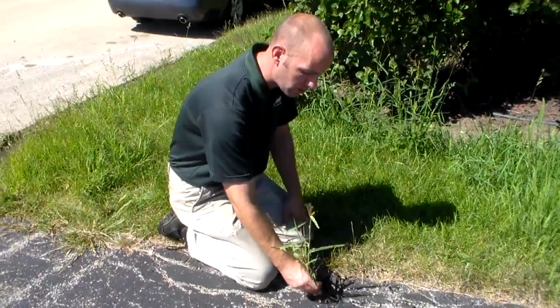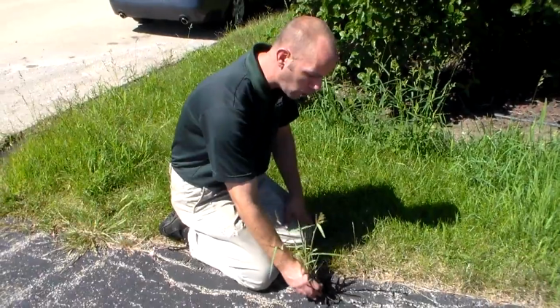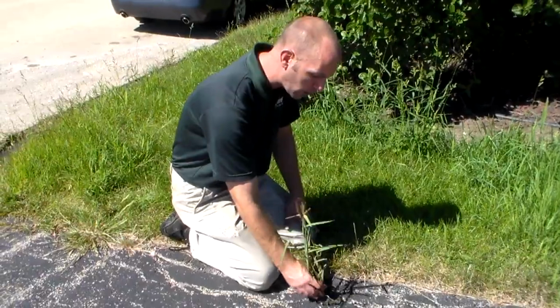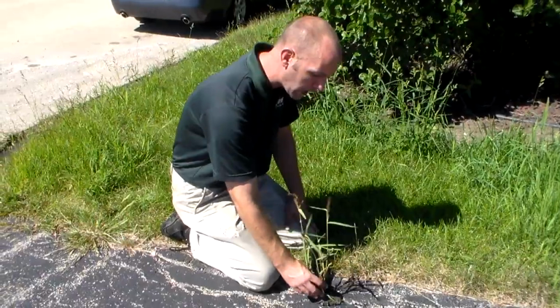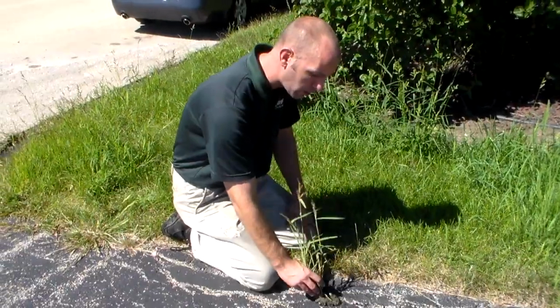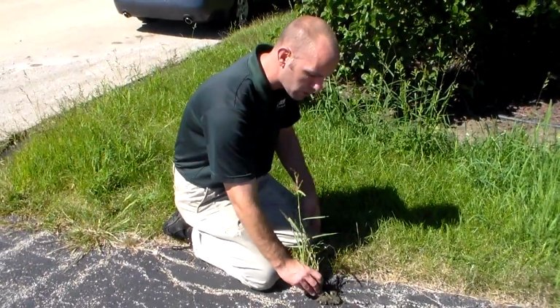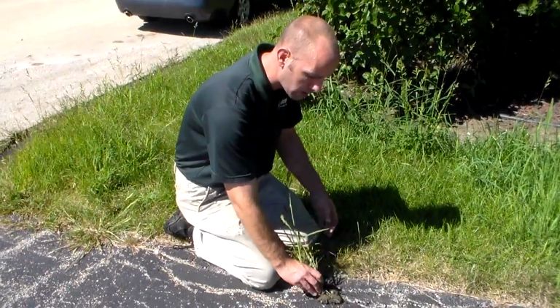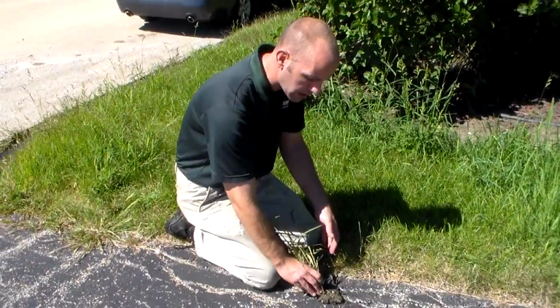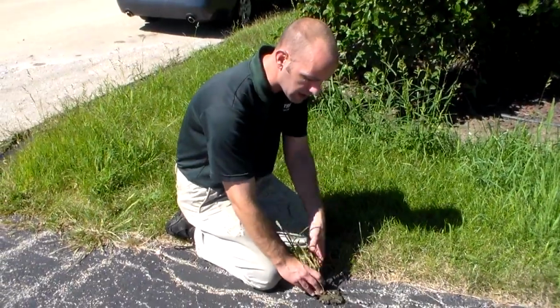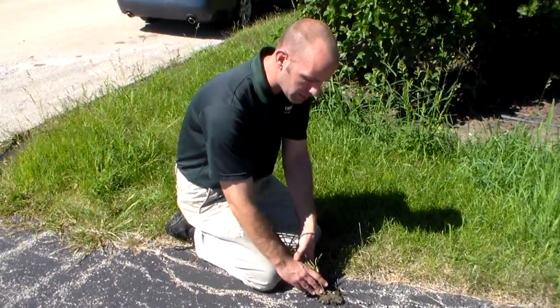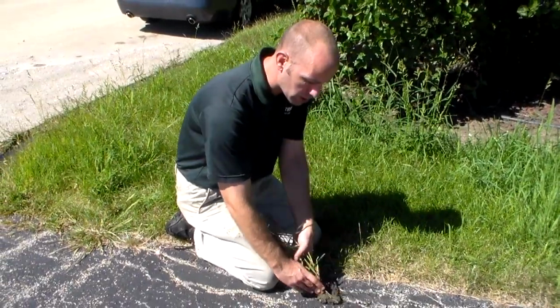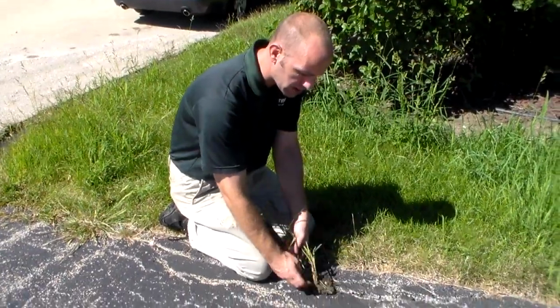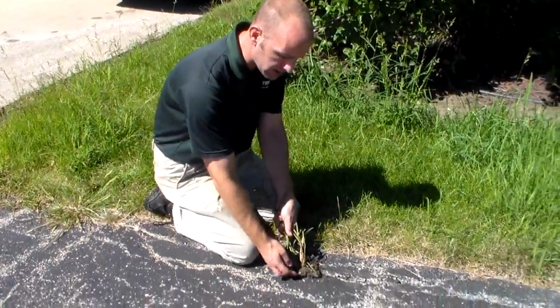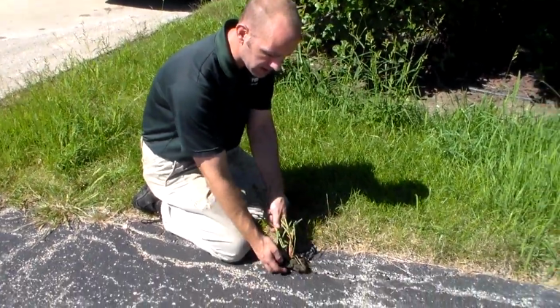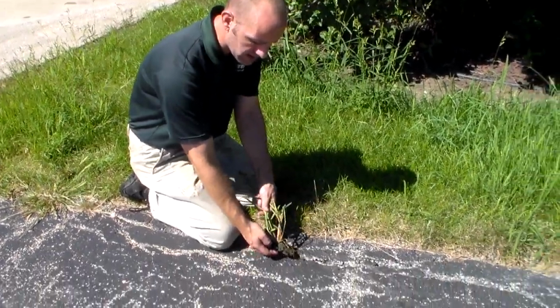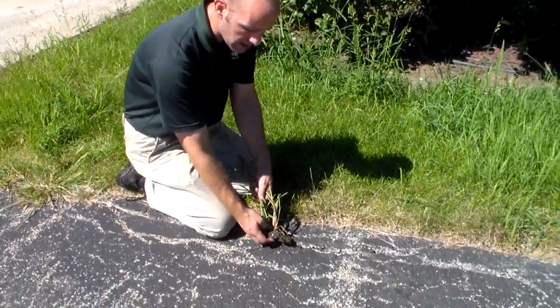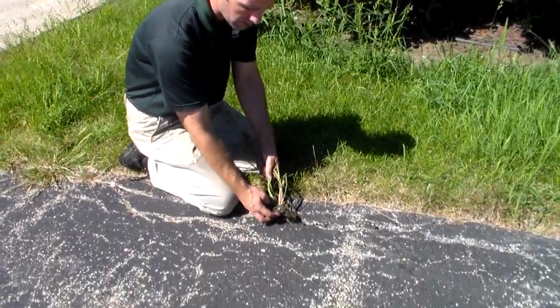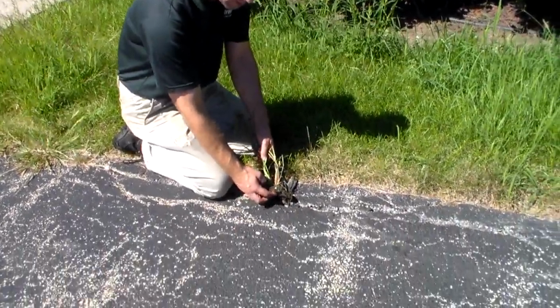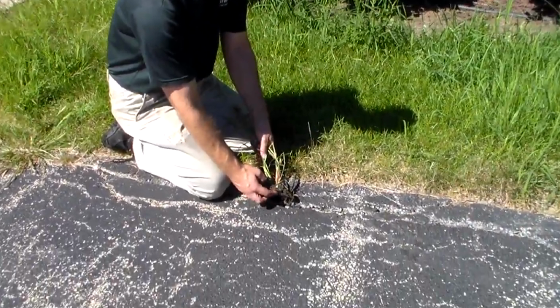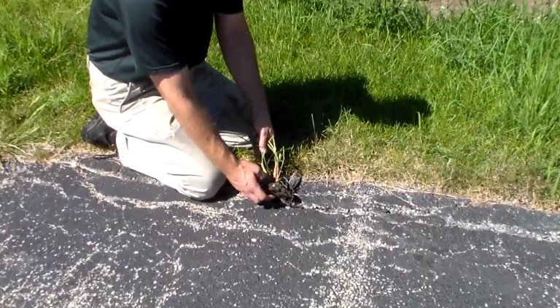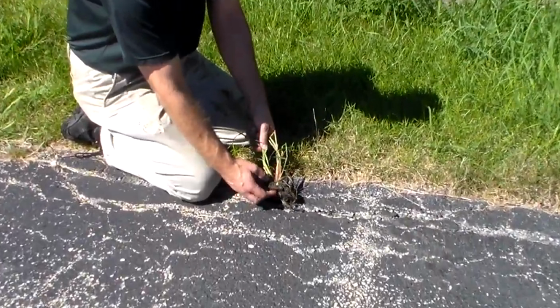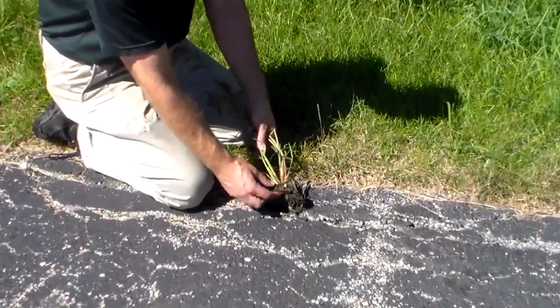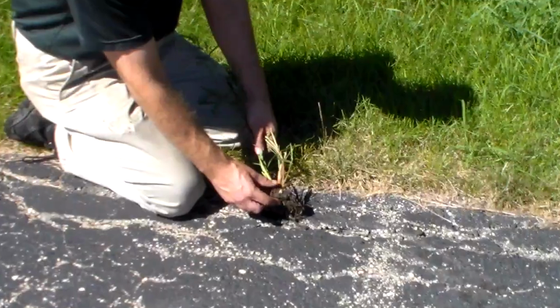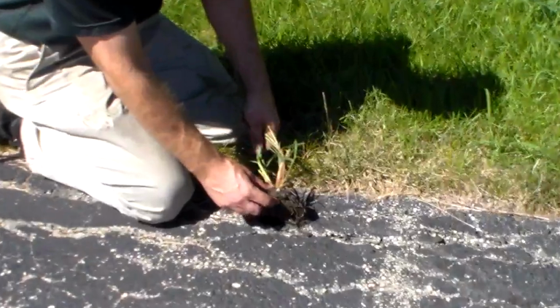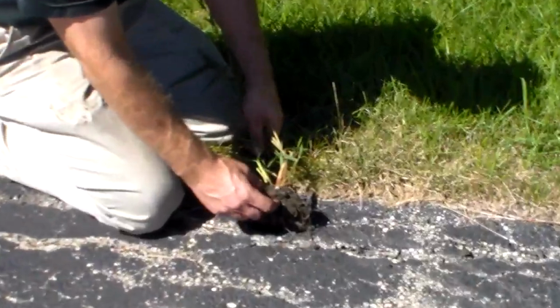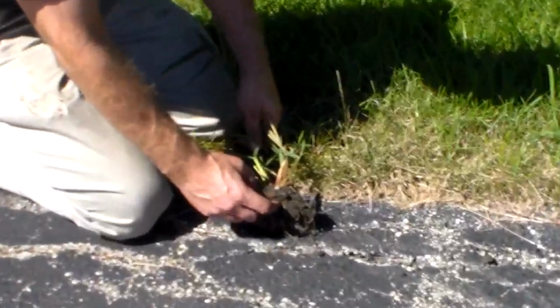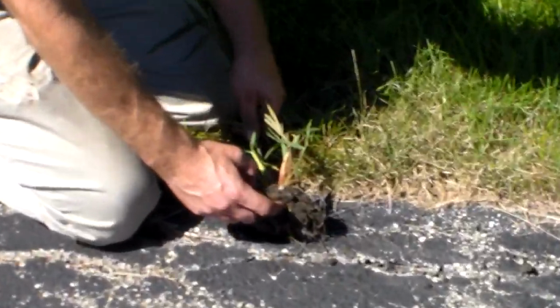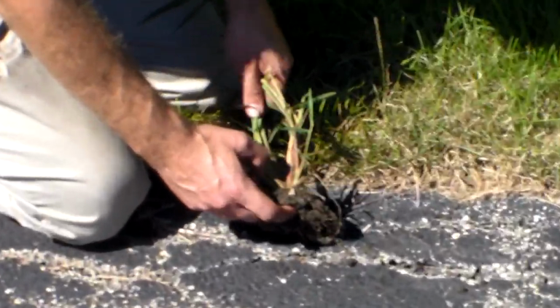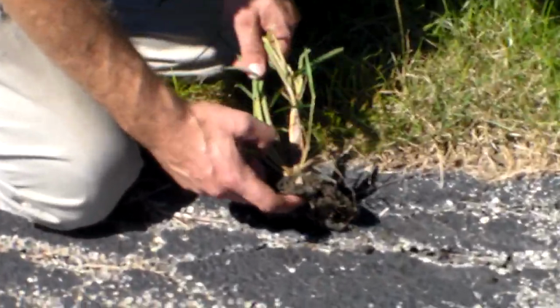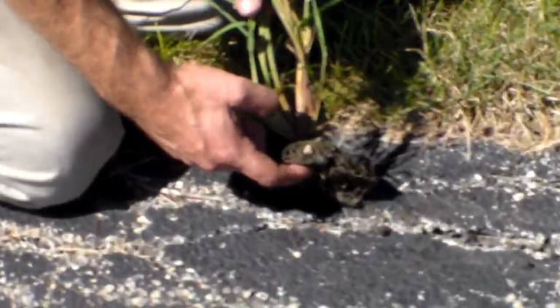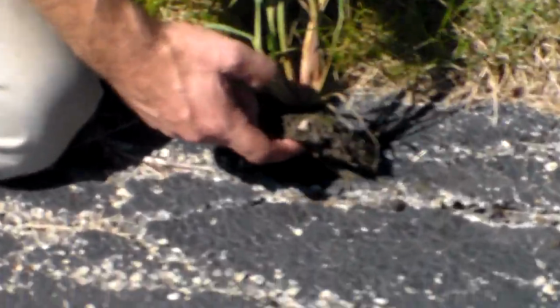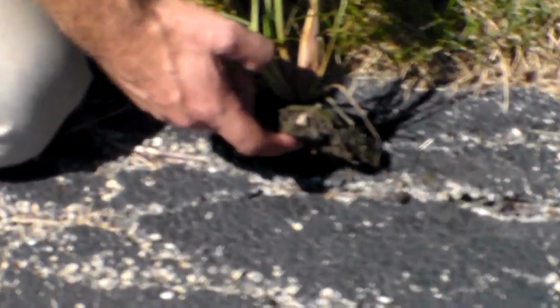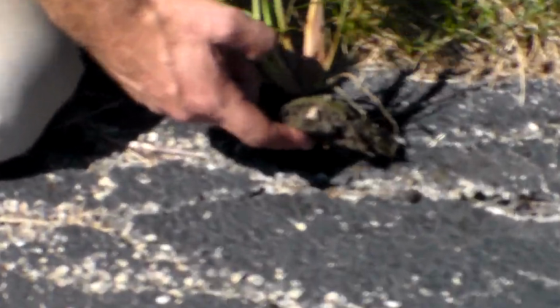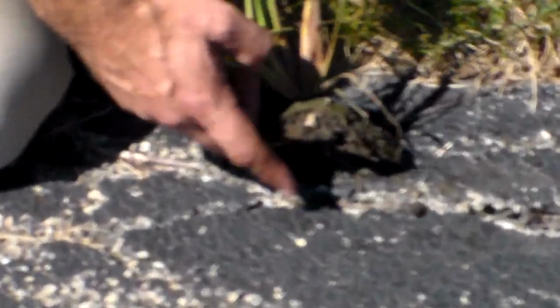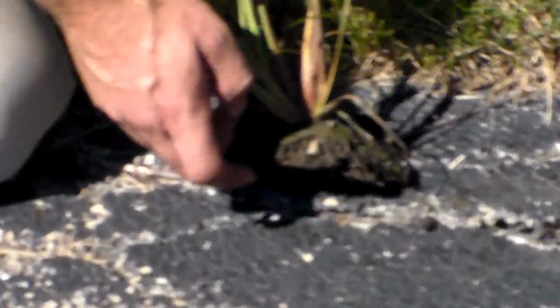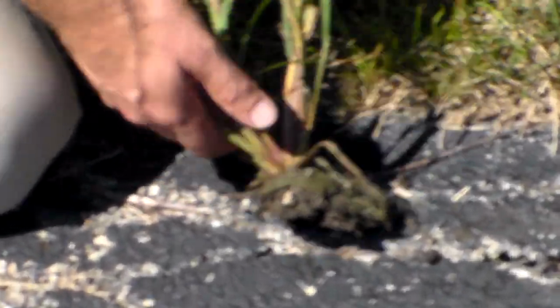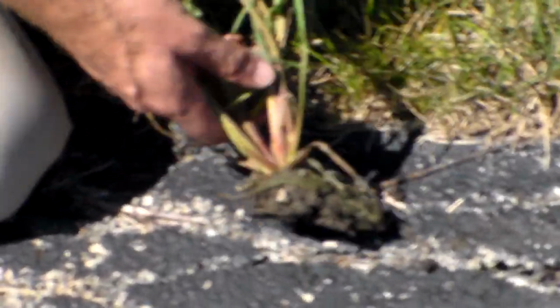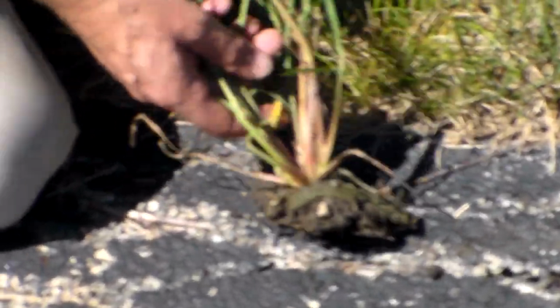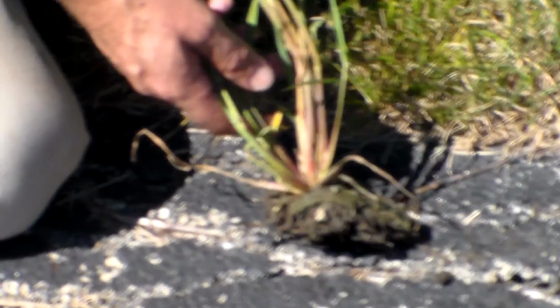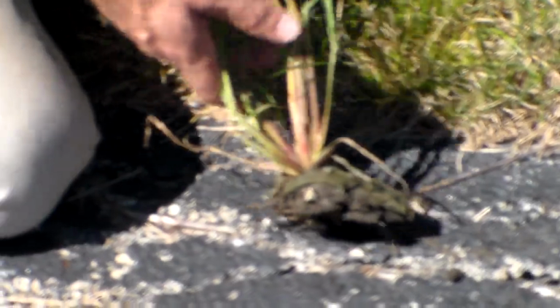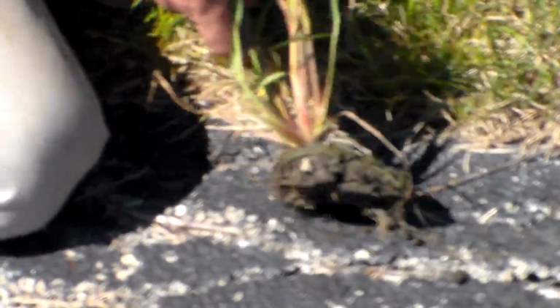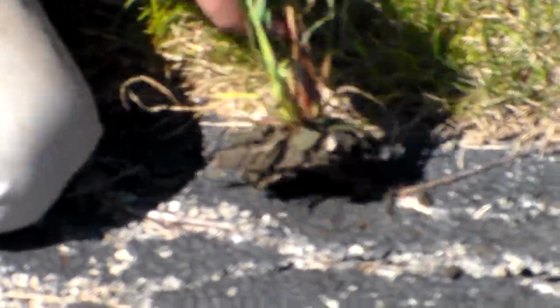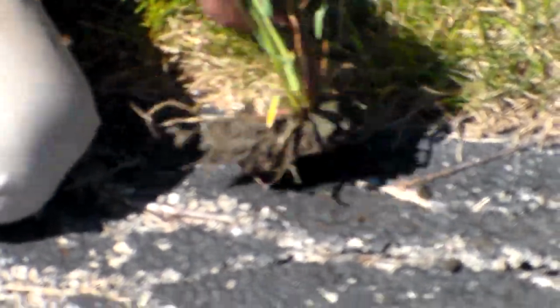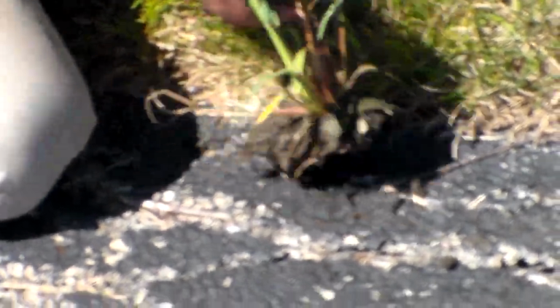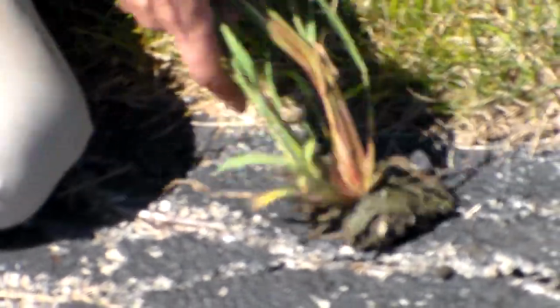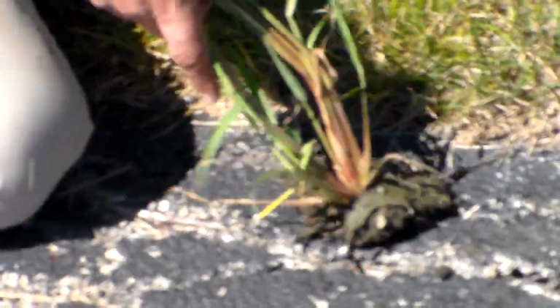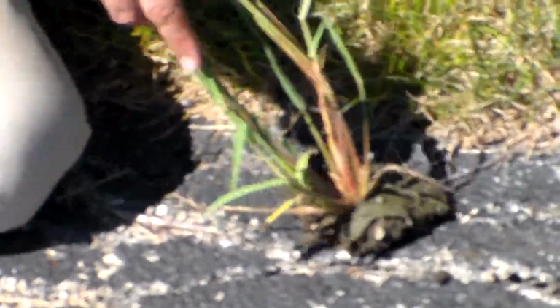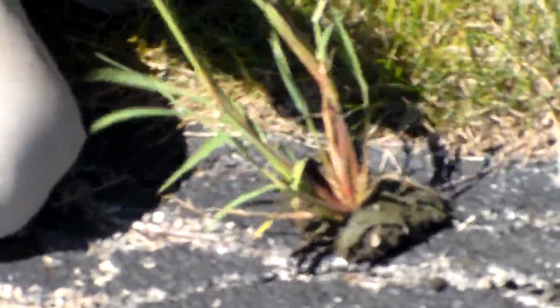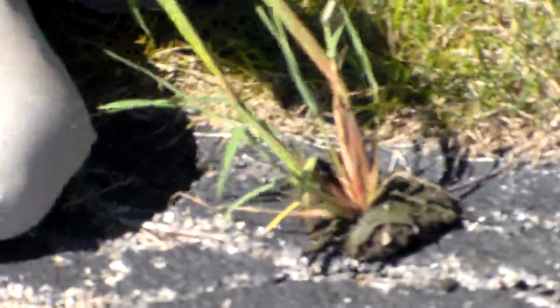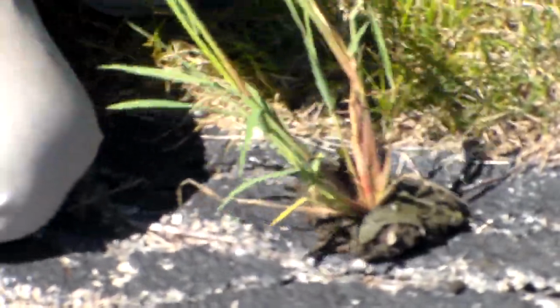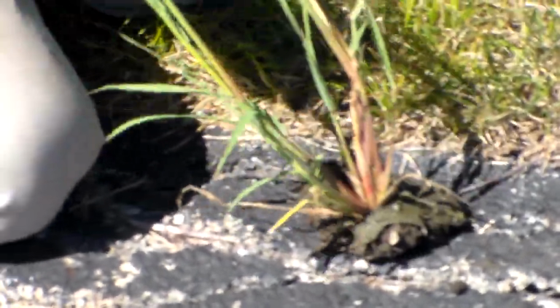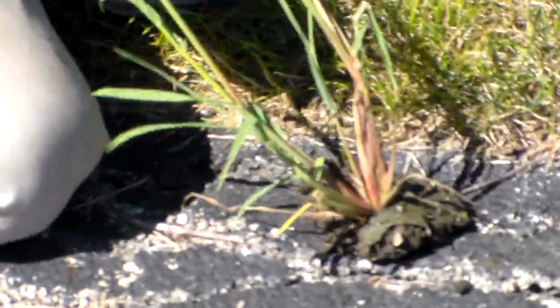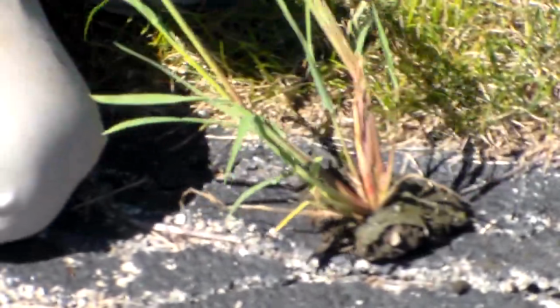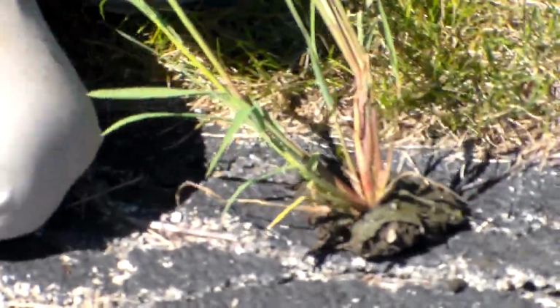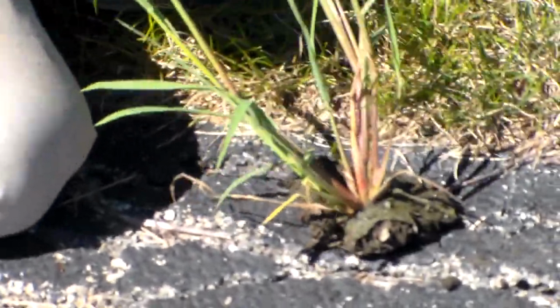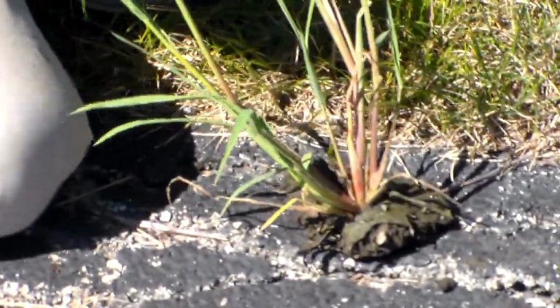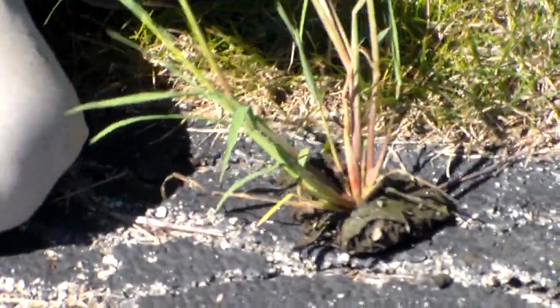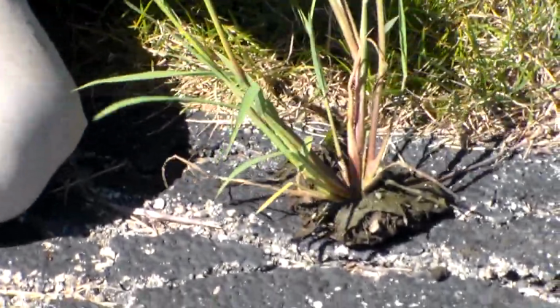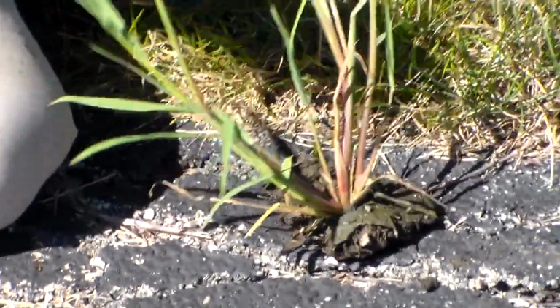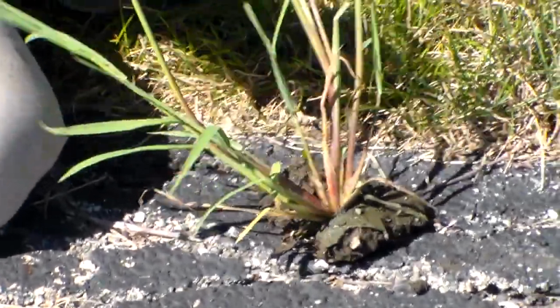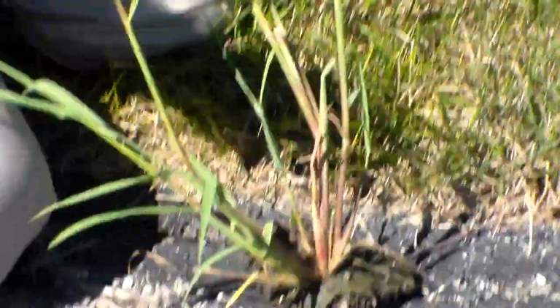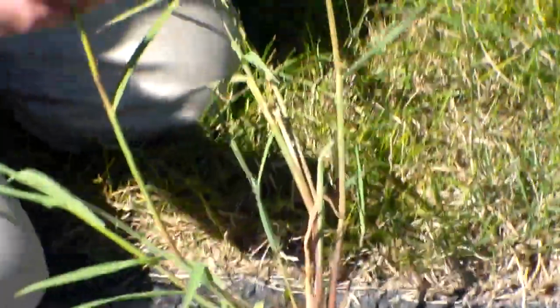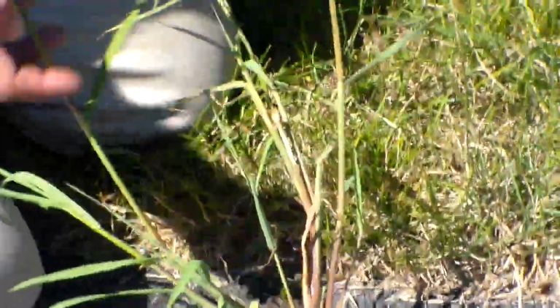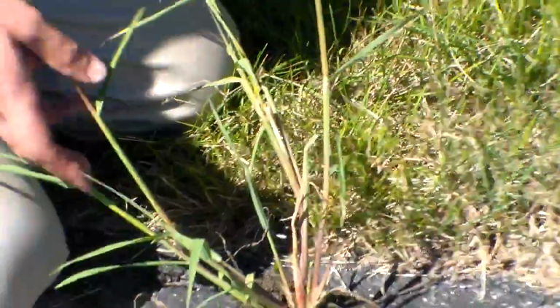When you pull it out, you want to get as much of the stem underneath the soil as you can. That way it won't come back the following season.